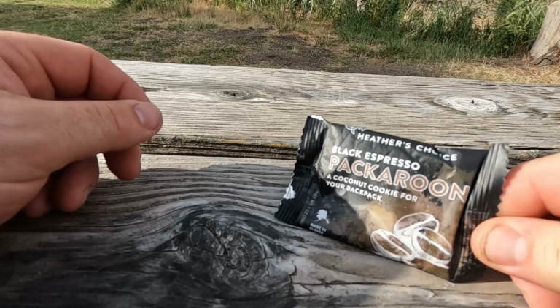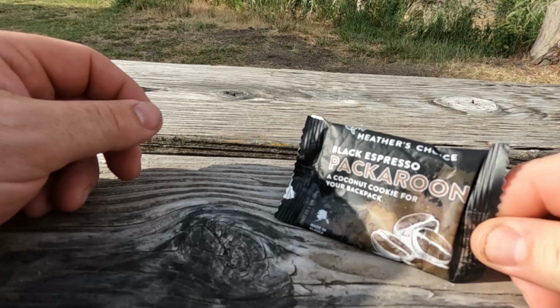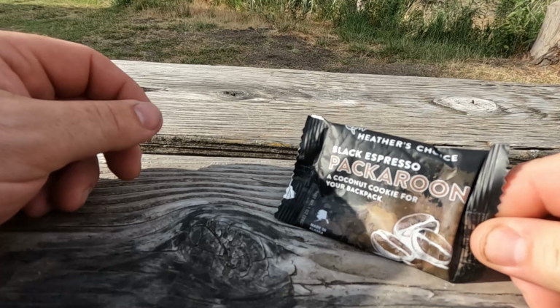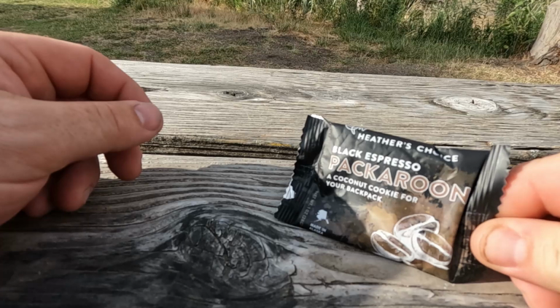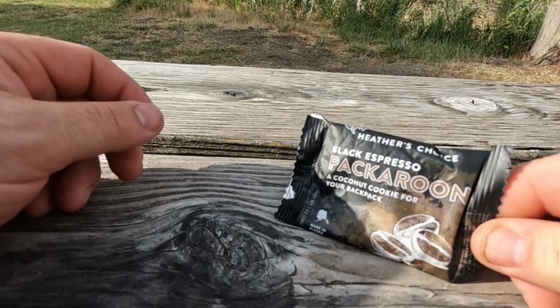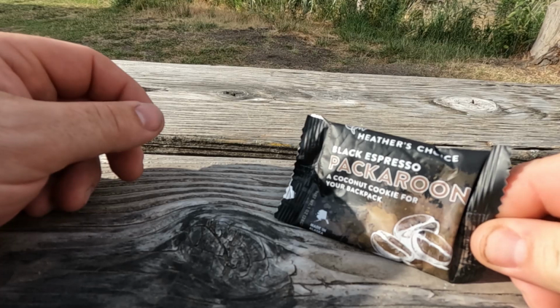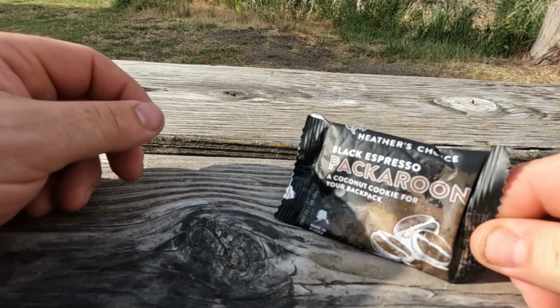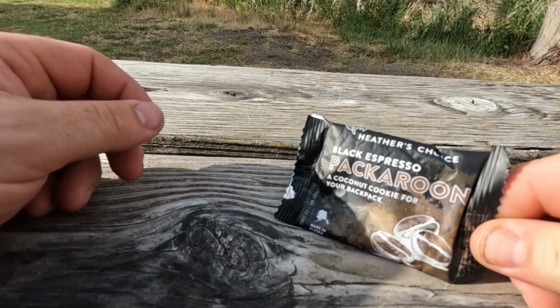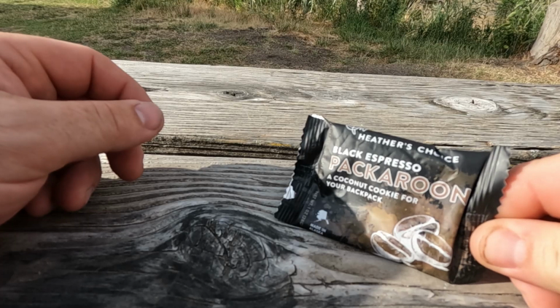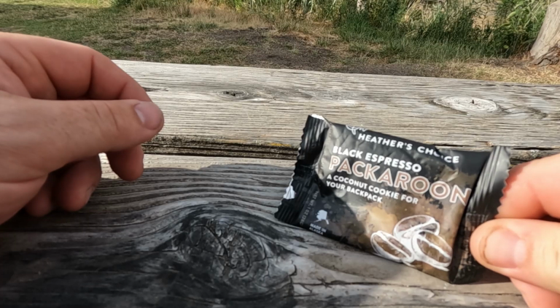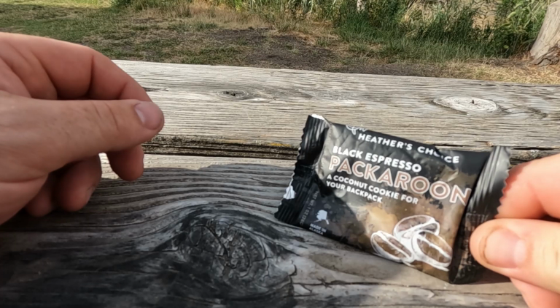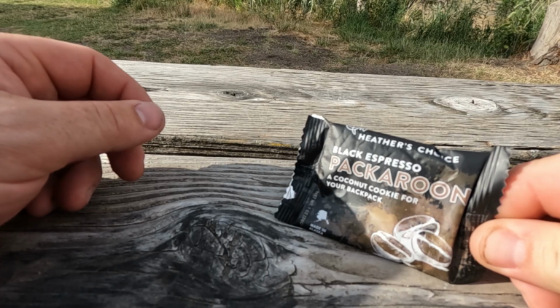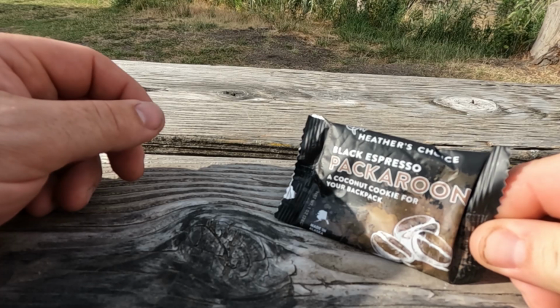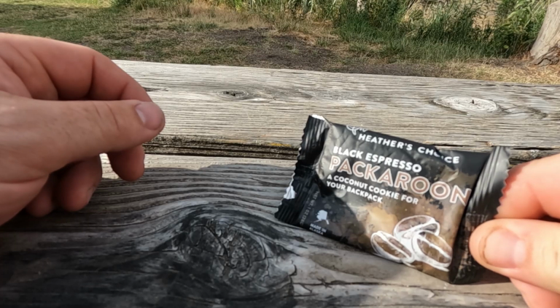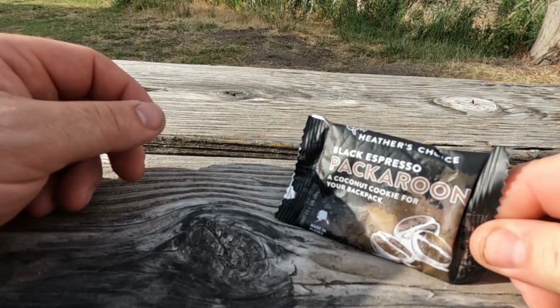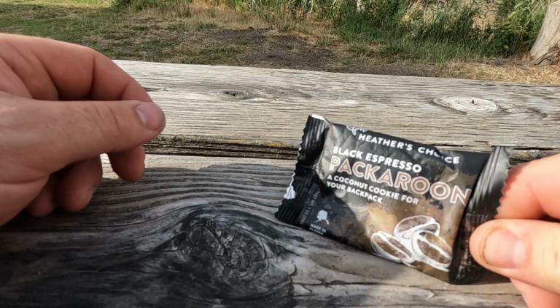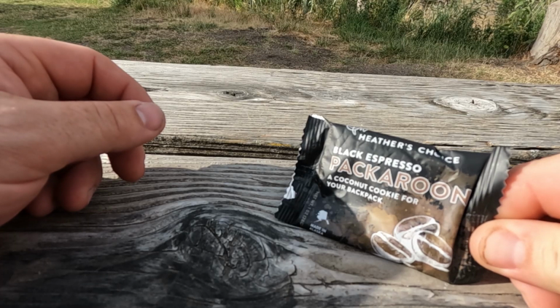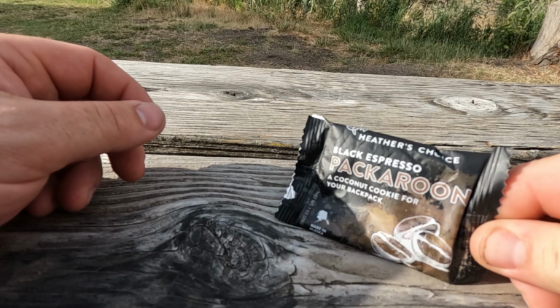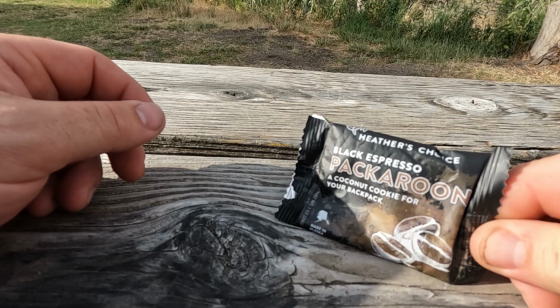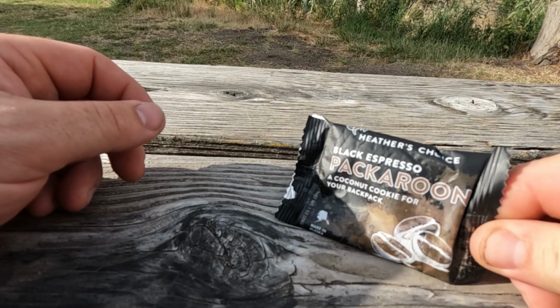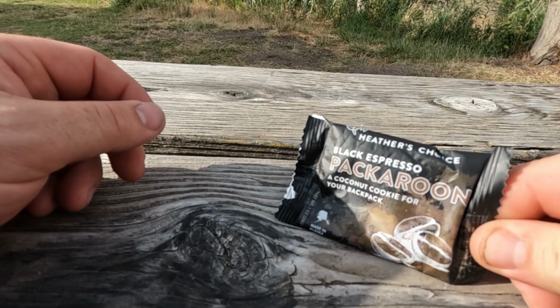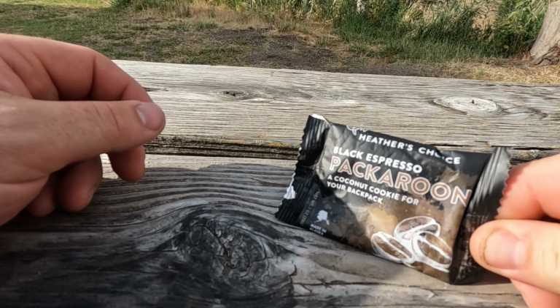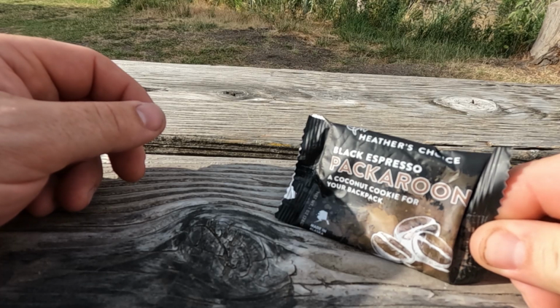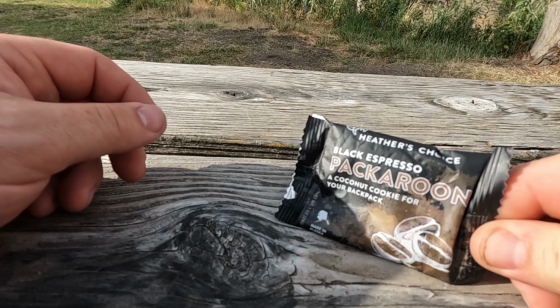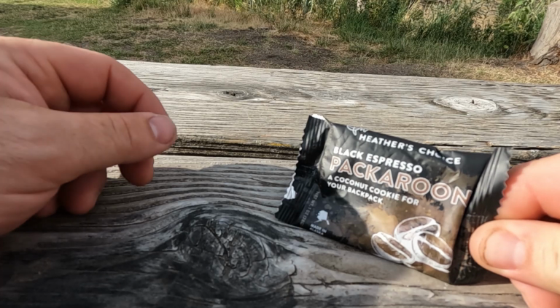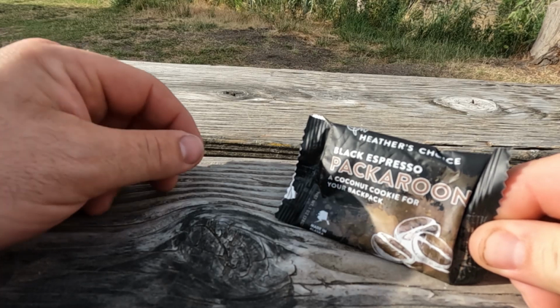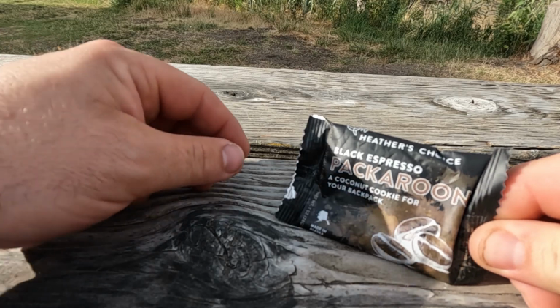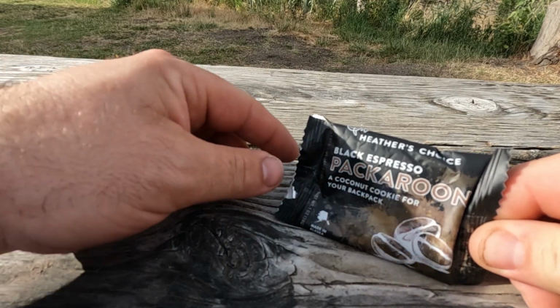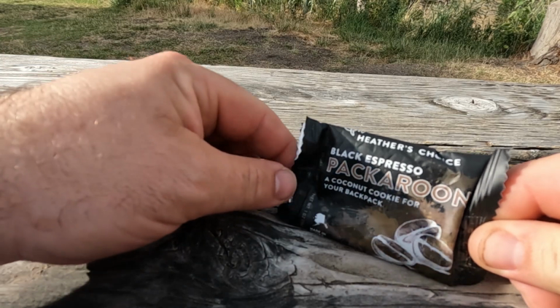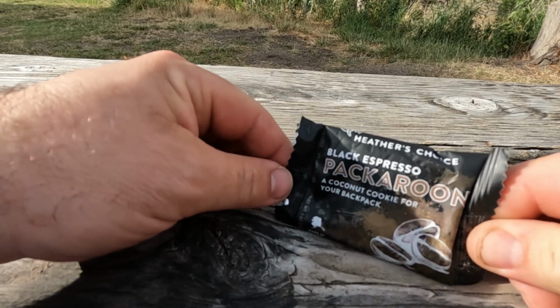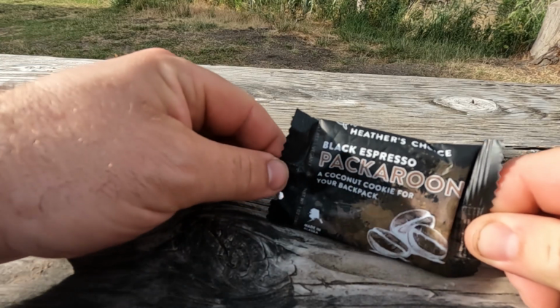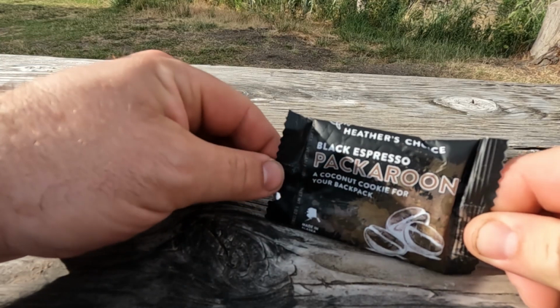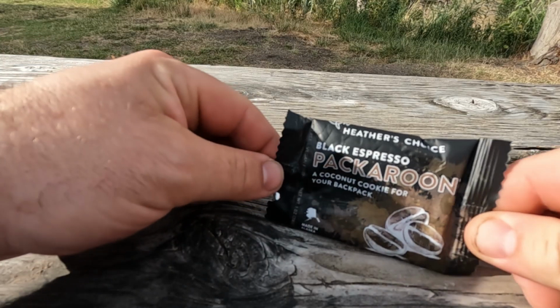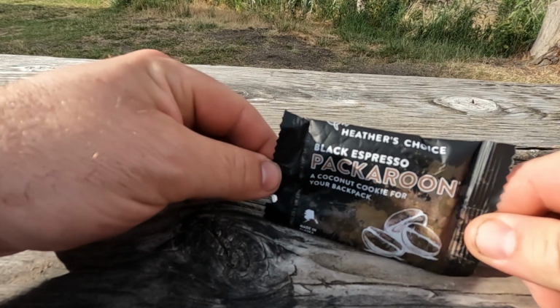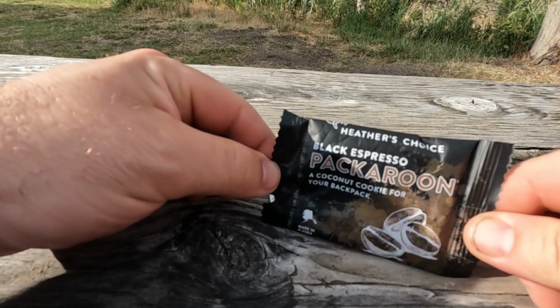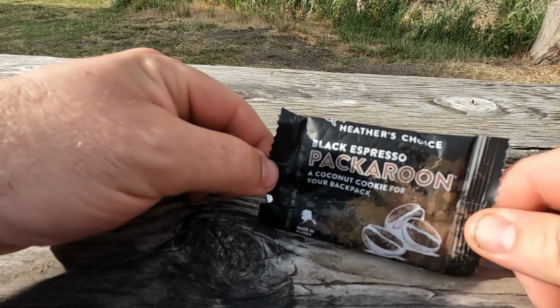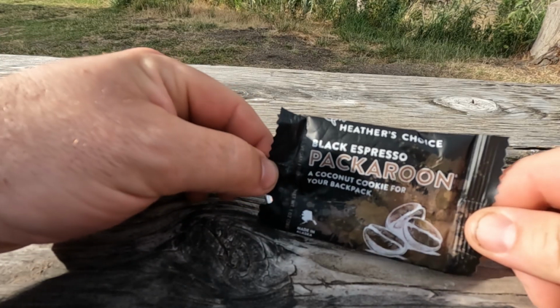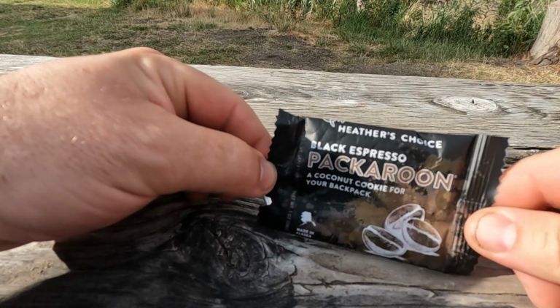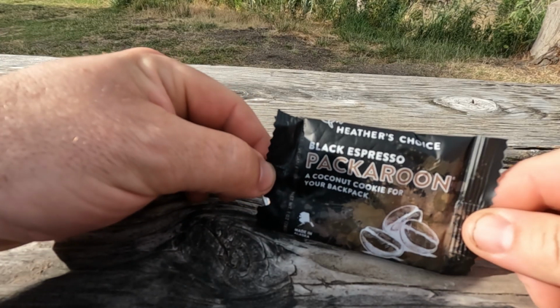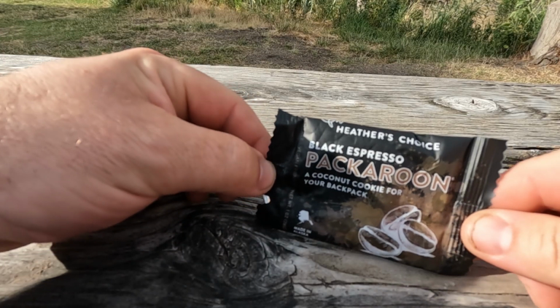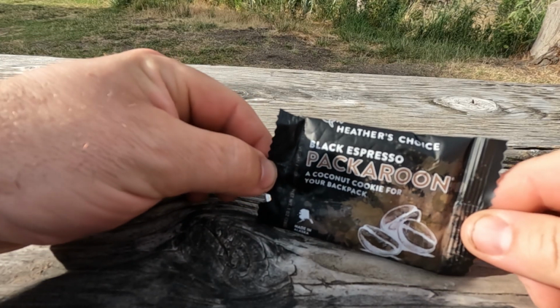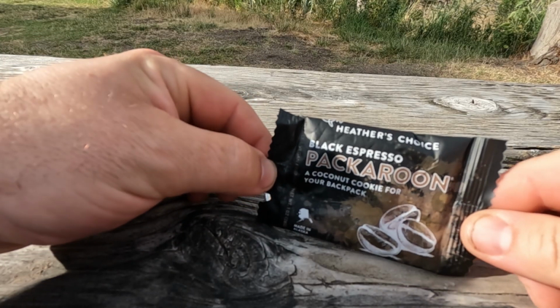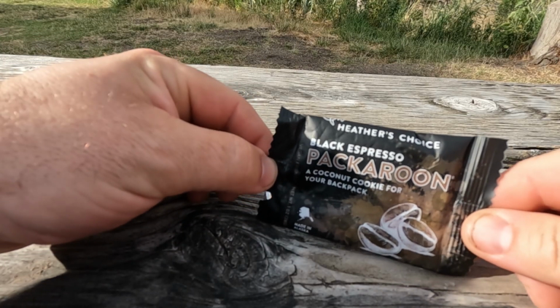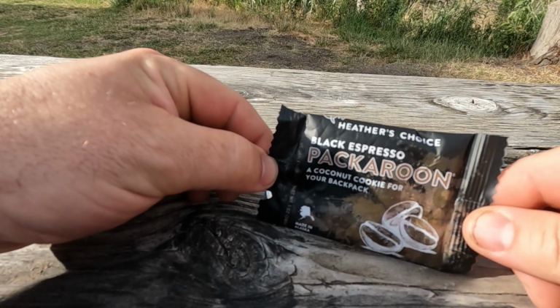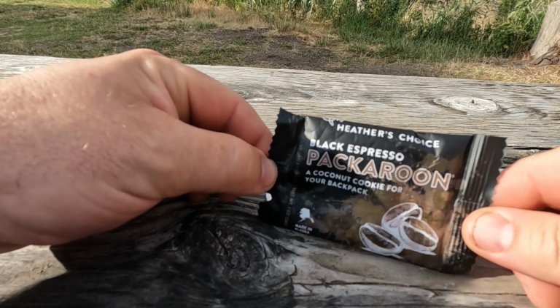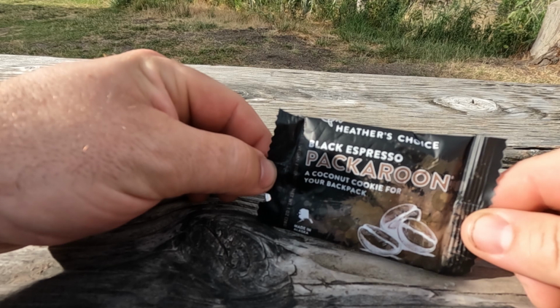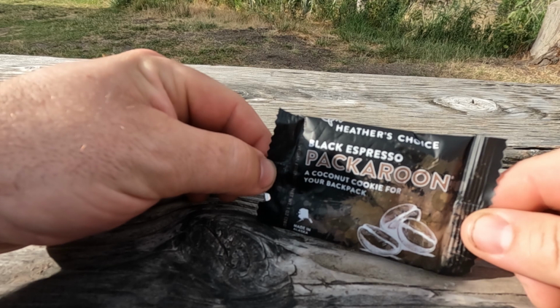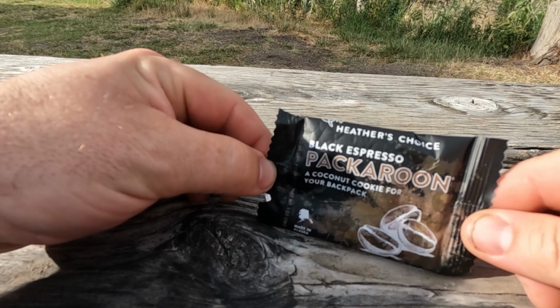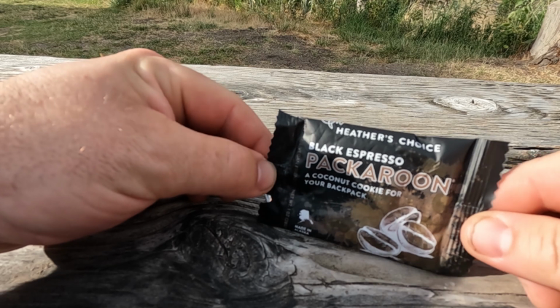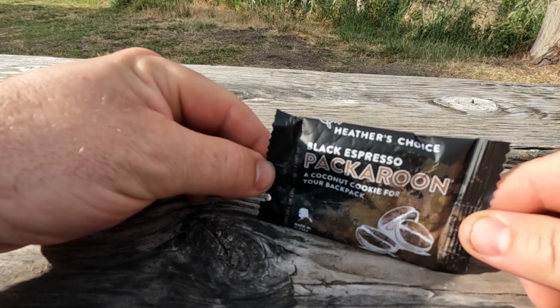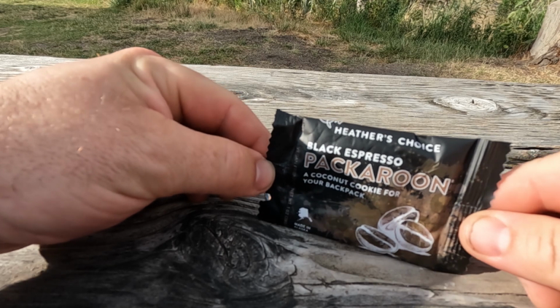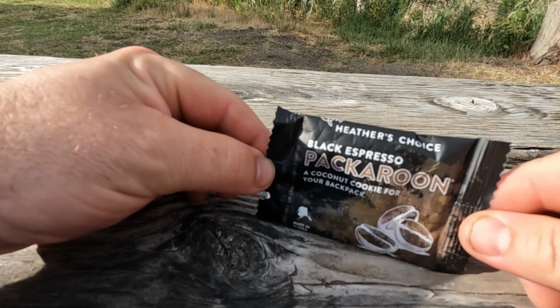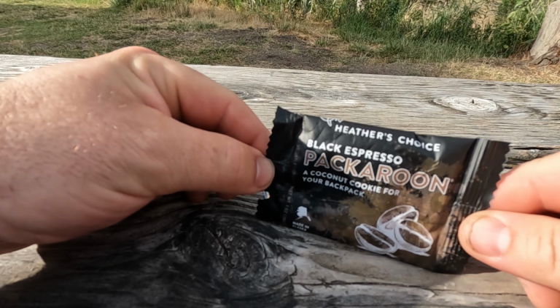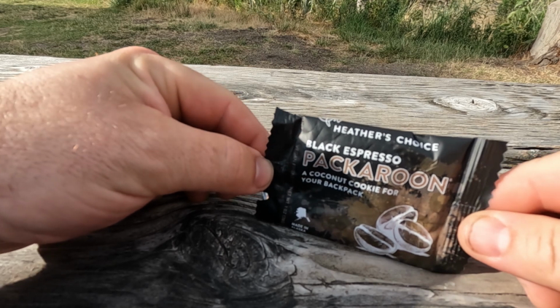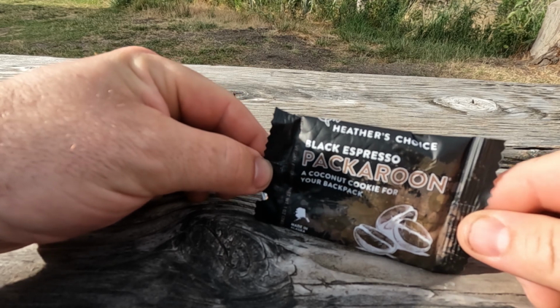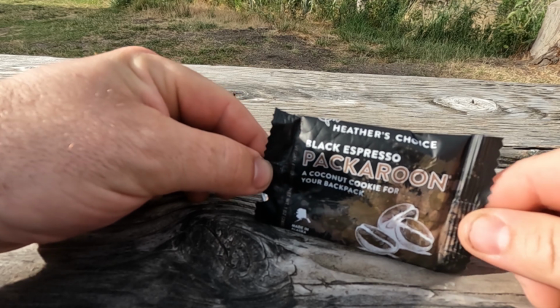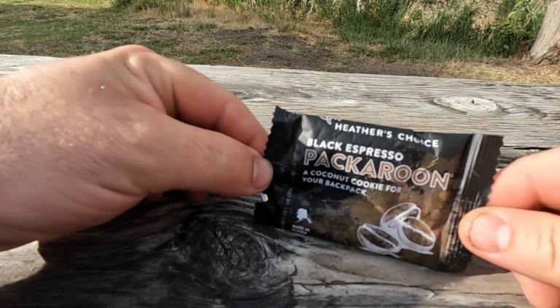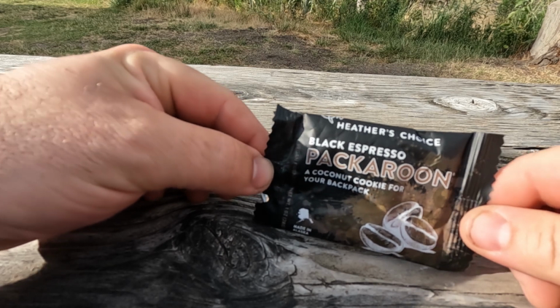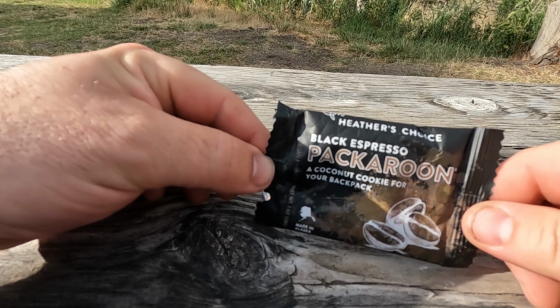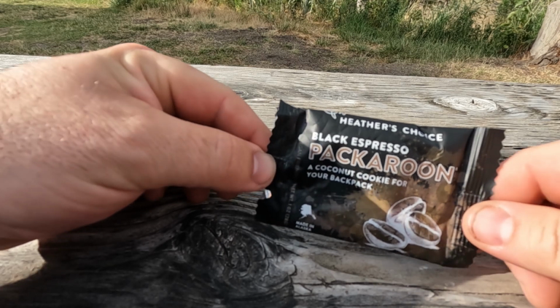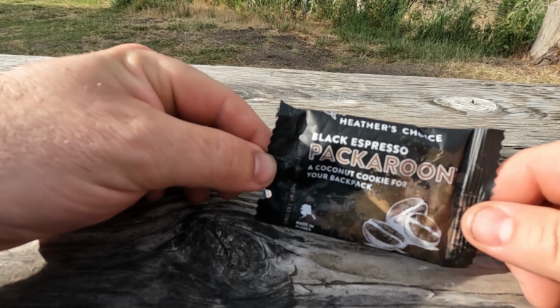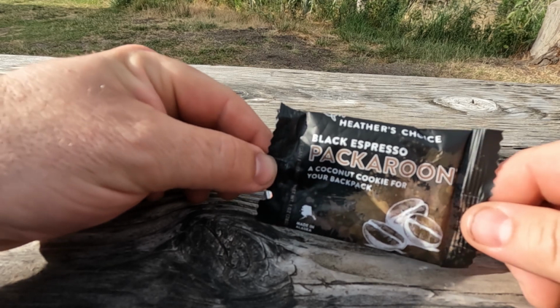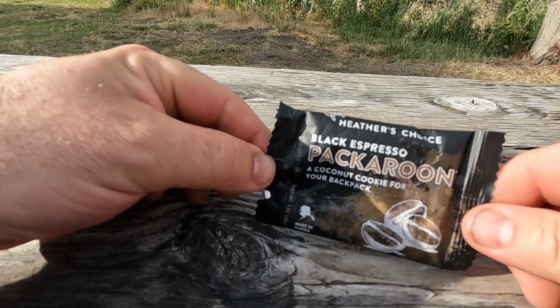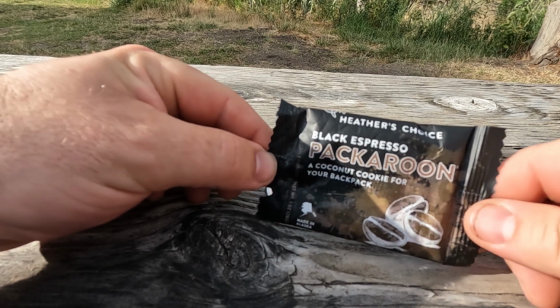Hello, hello. Welcome to Top Shelf Reviews. Today we're taking a look at the Black Espresso Pack-a-roon from Heather's Choice Meal.